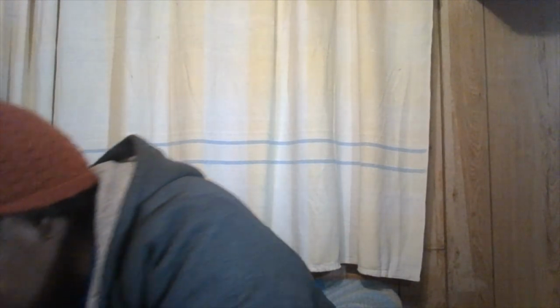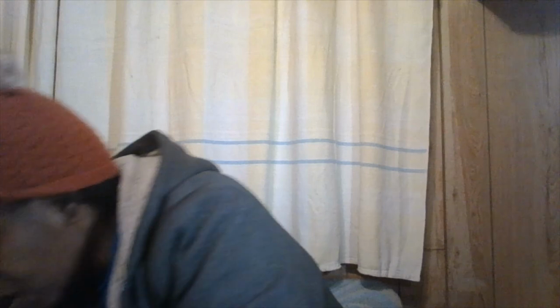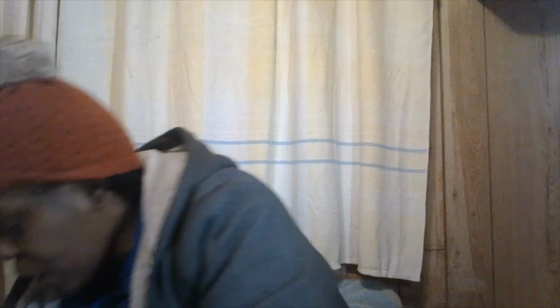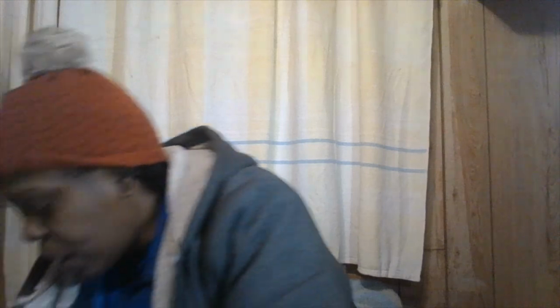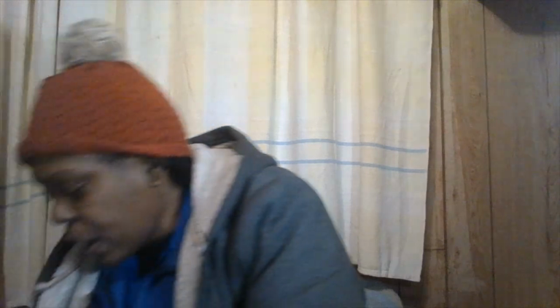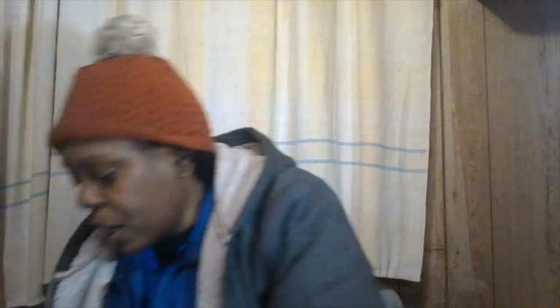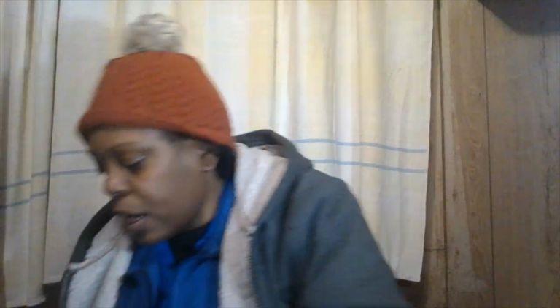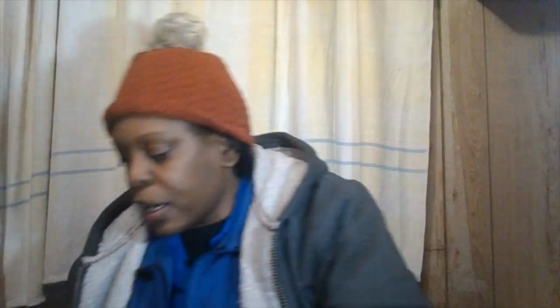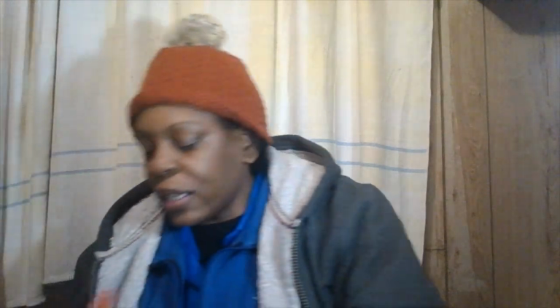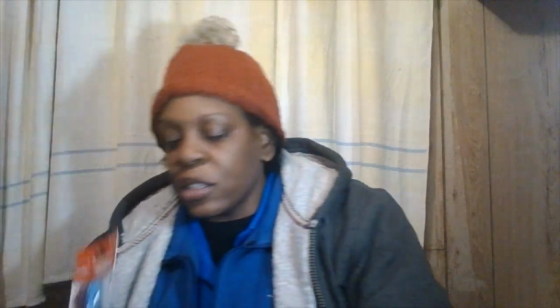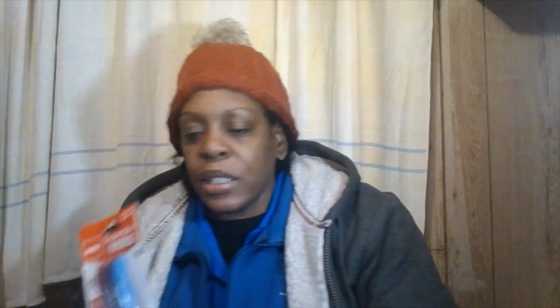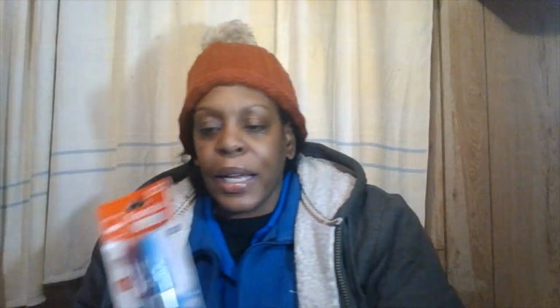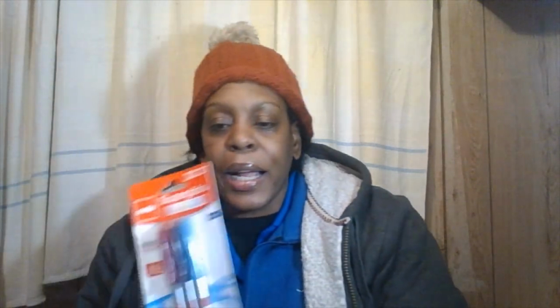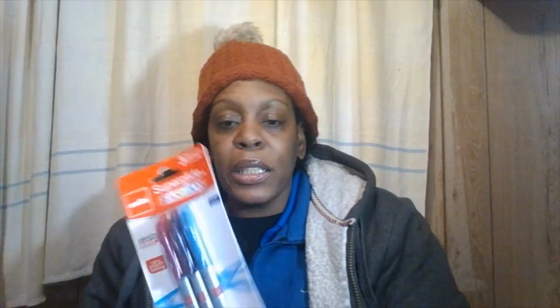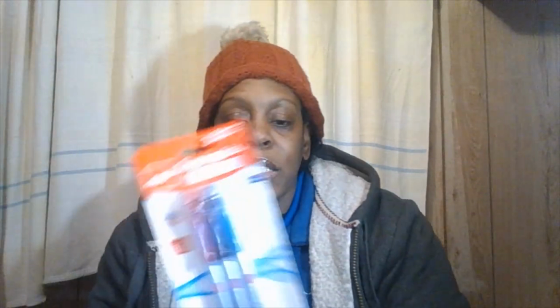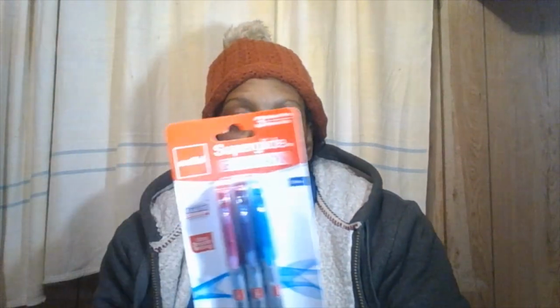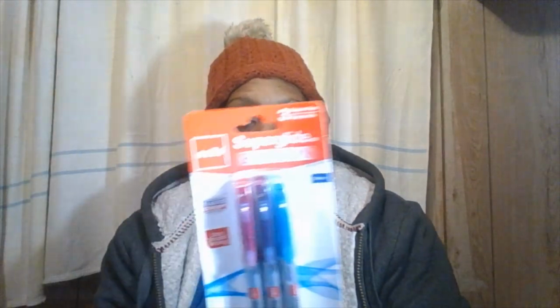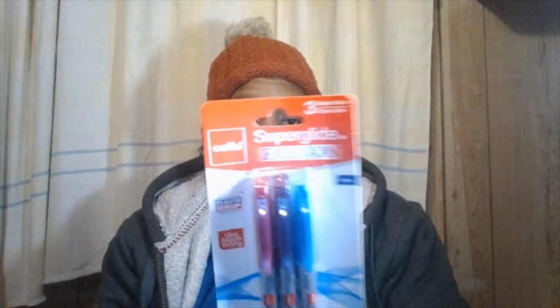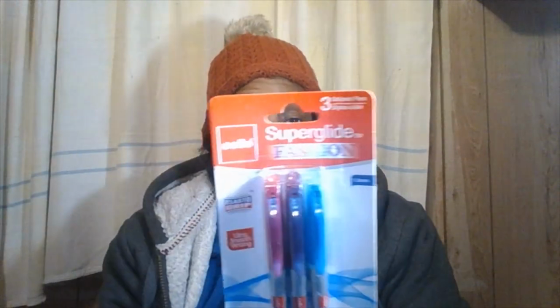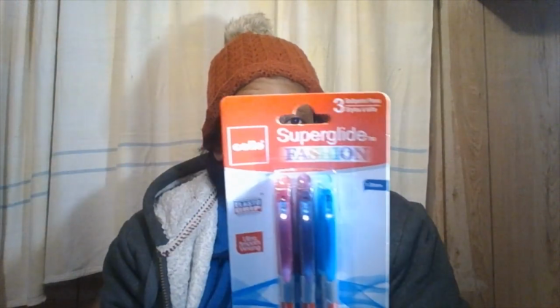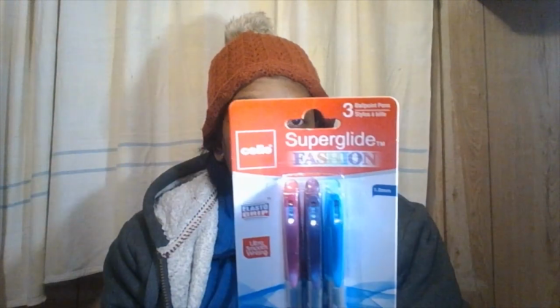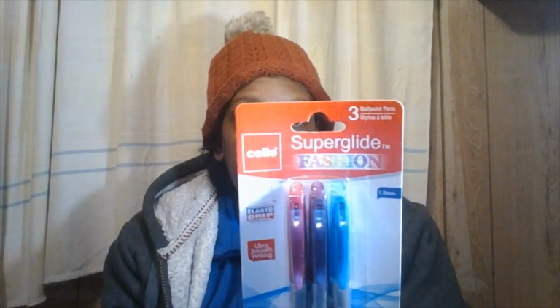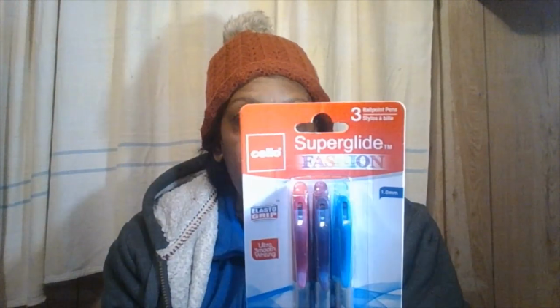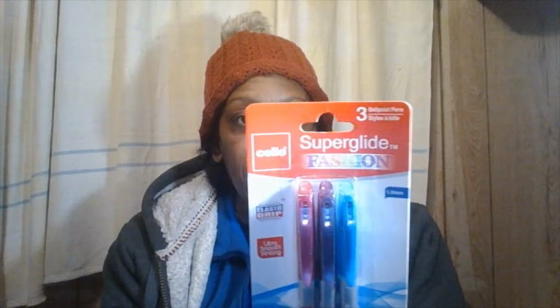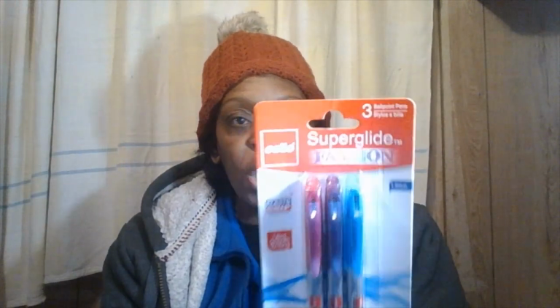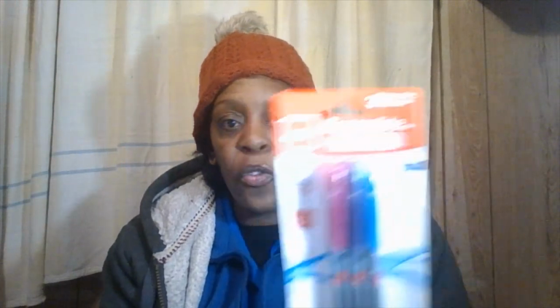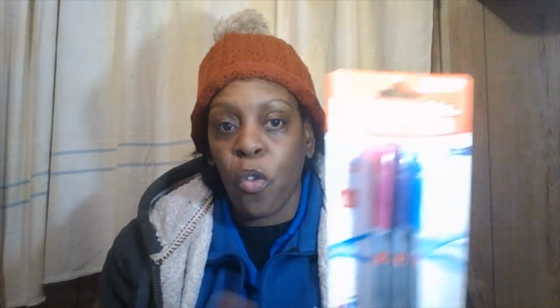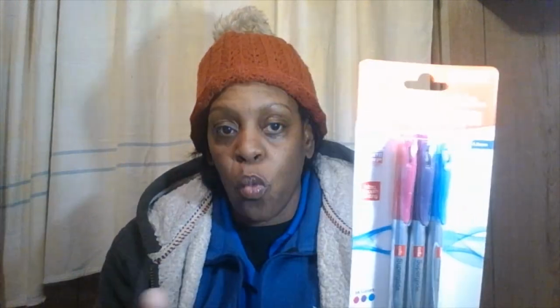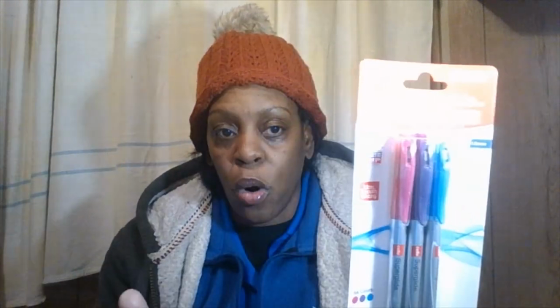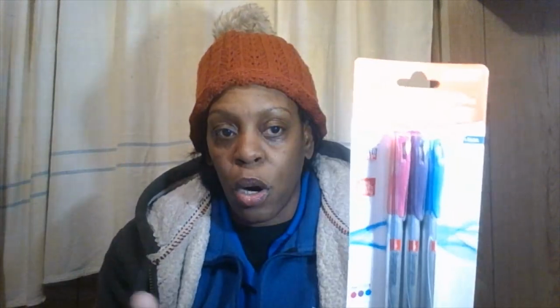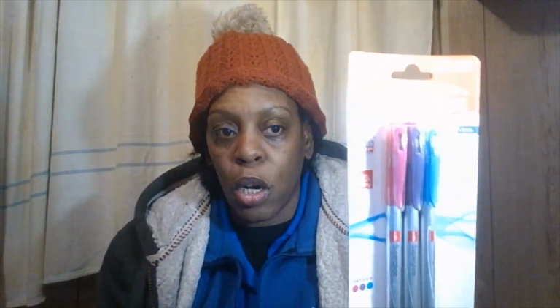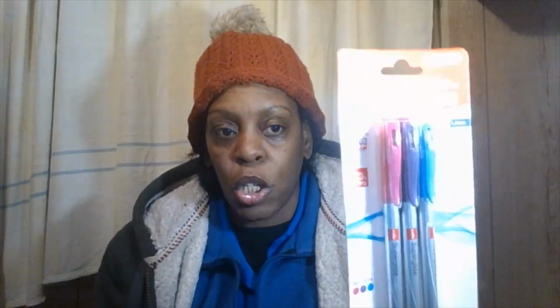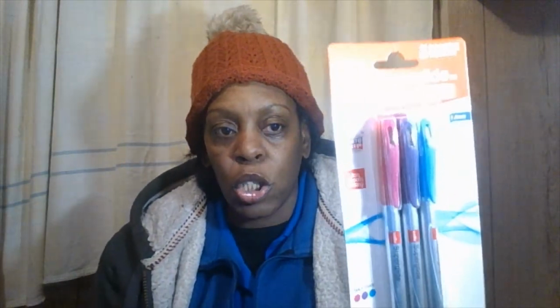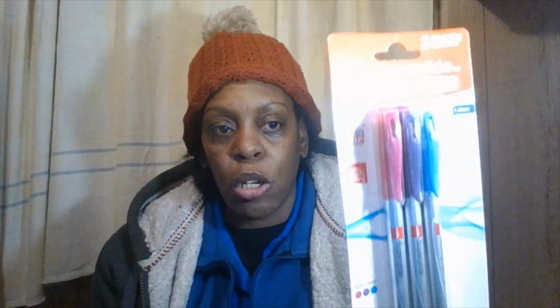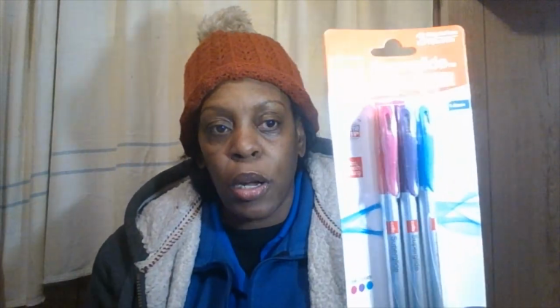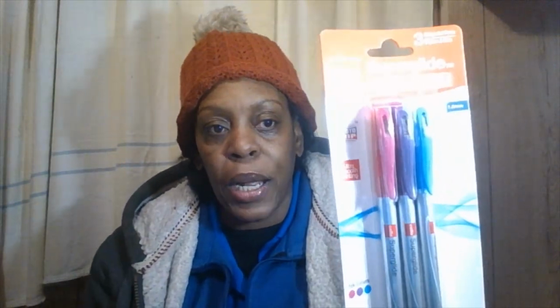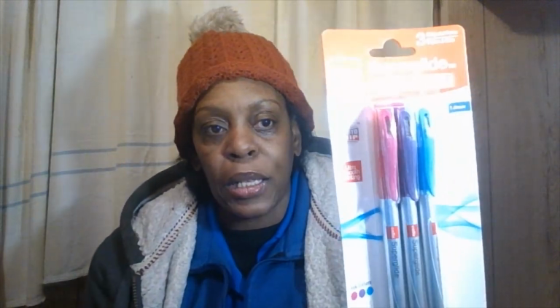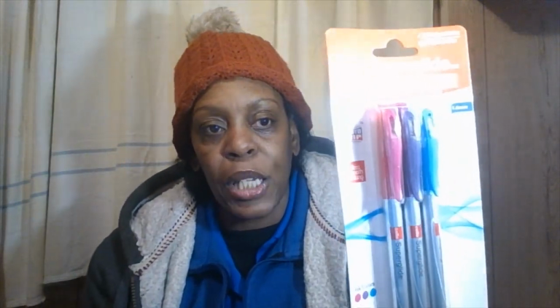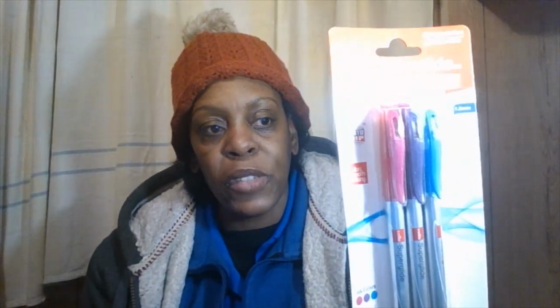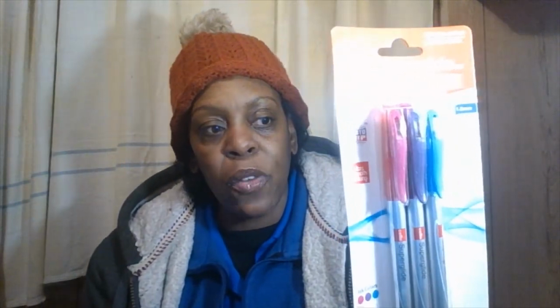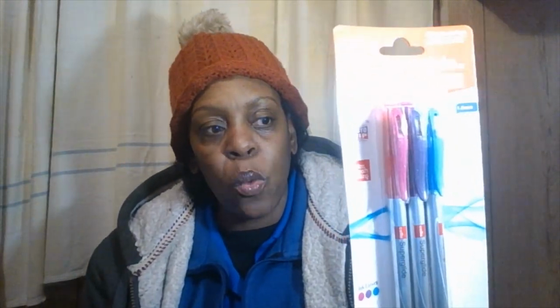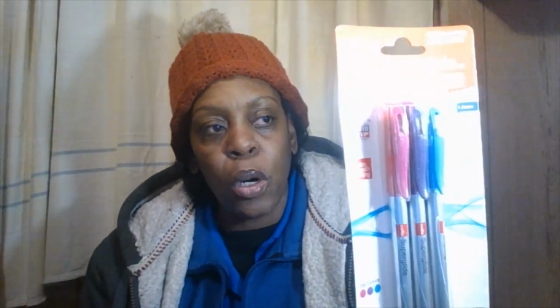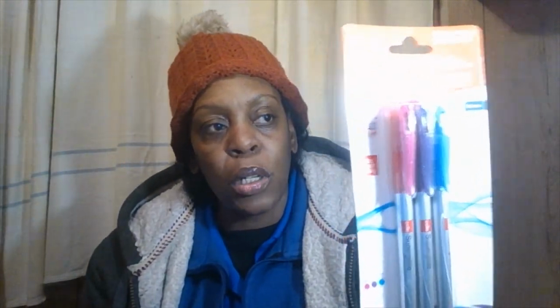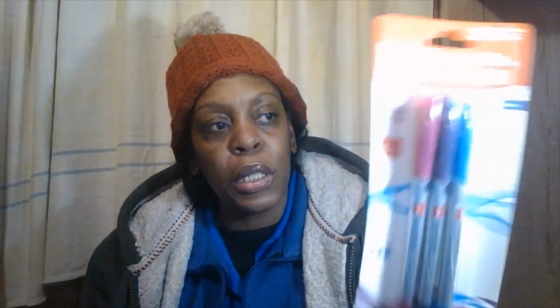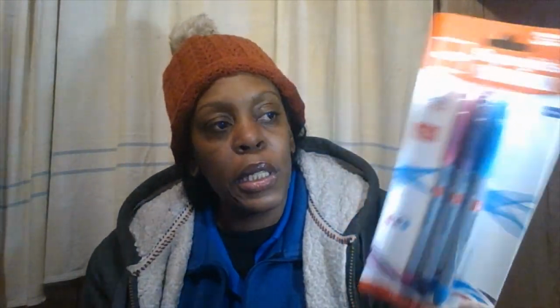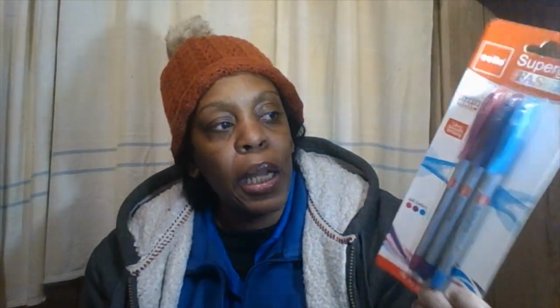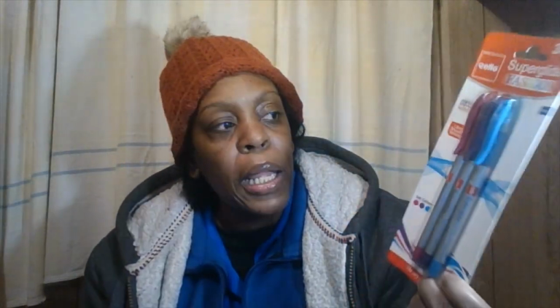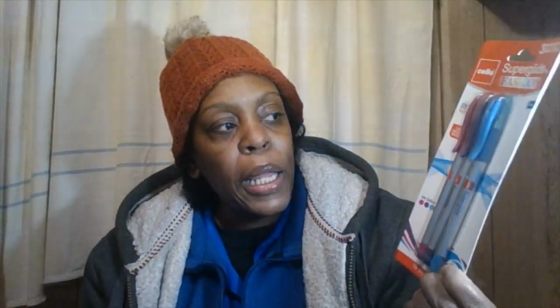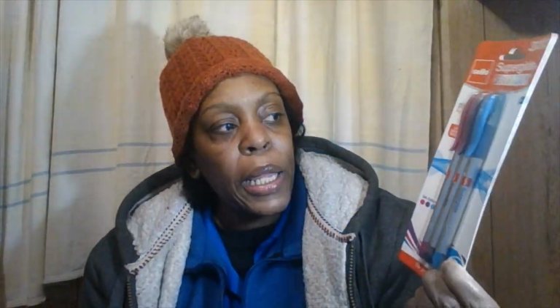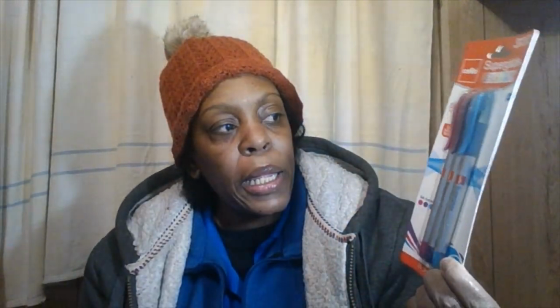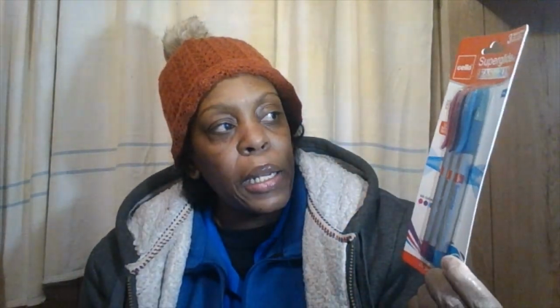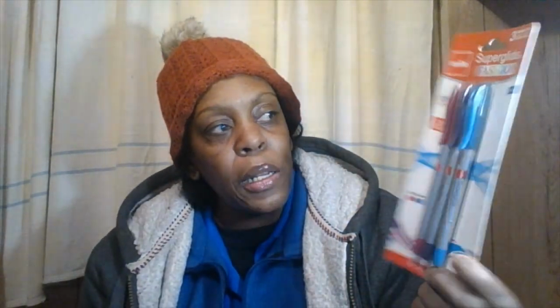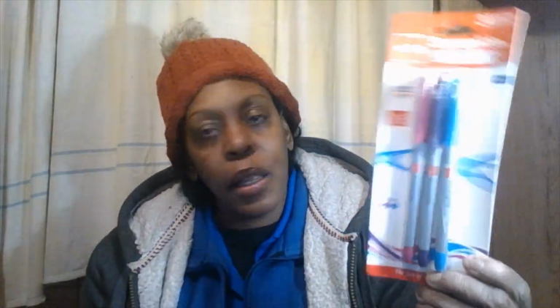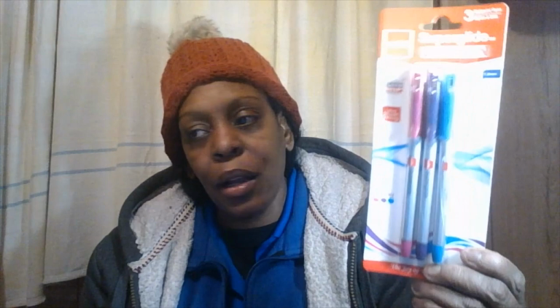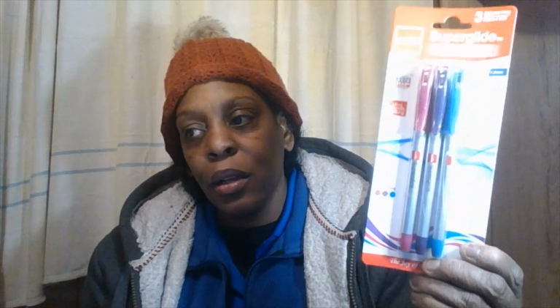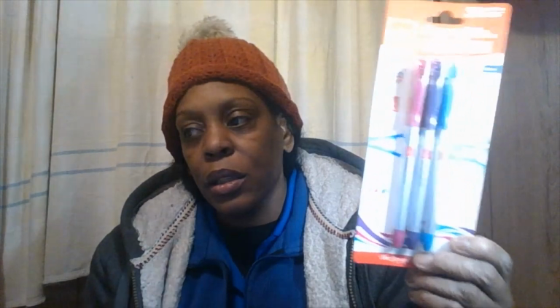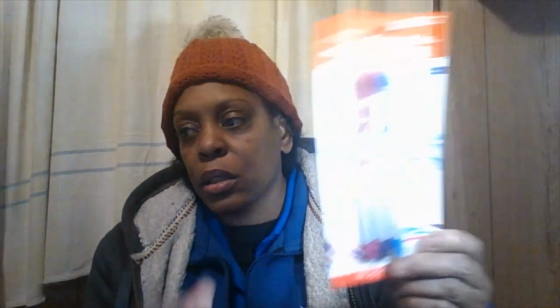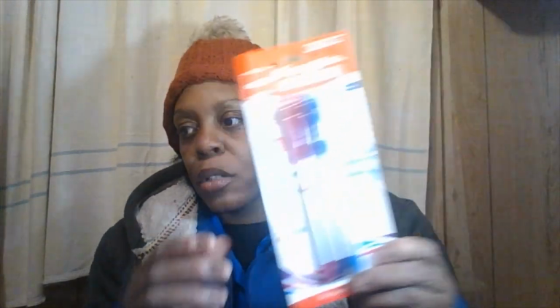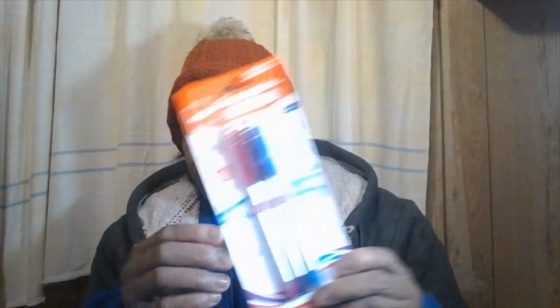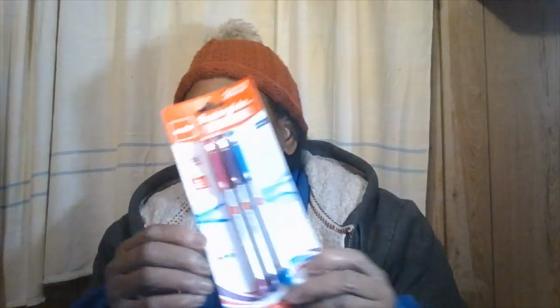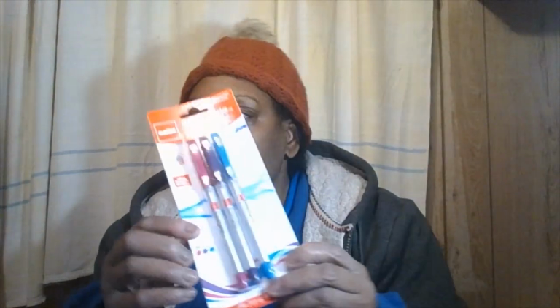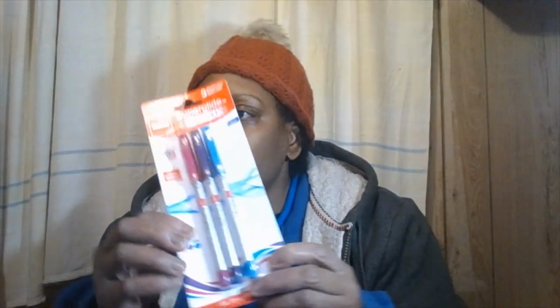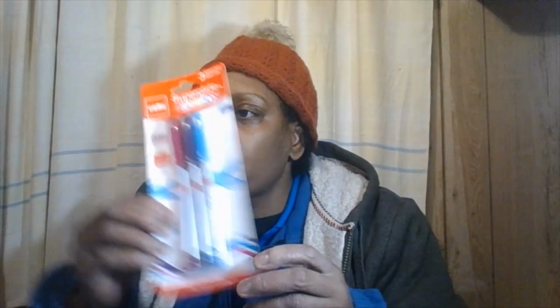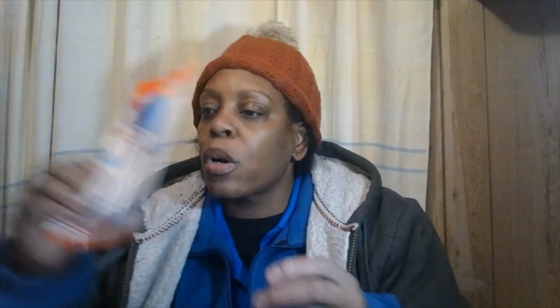I also got some pens — these are for work. I always carry pens with me, so I got these for work.